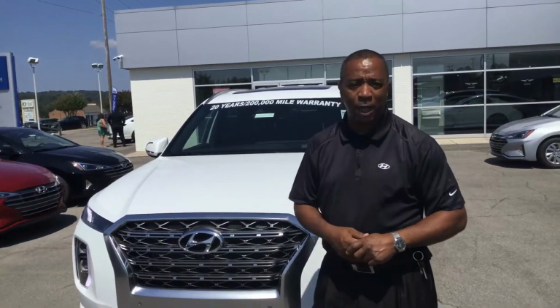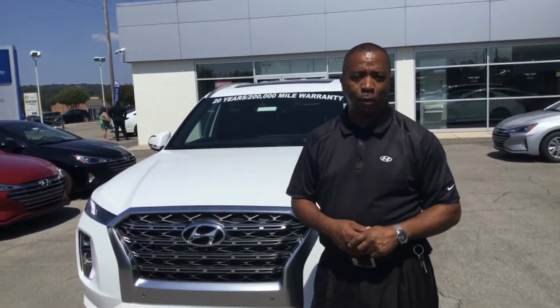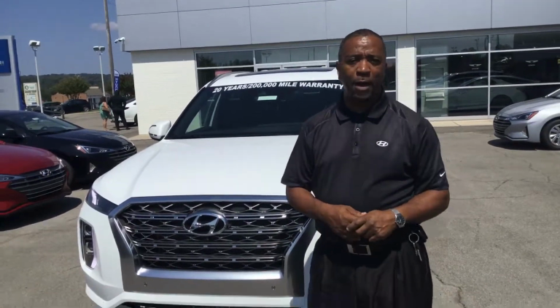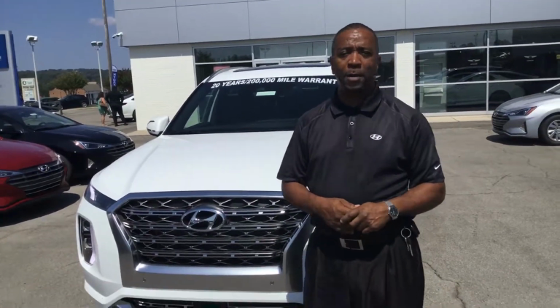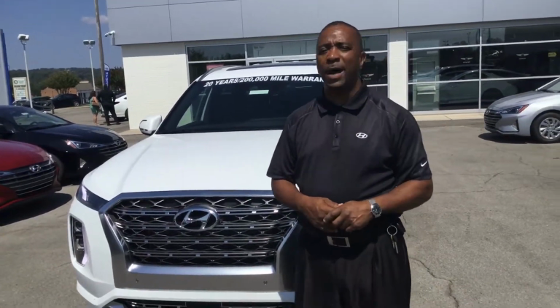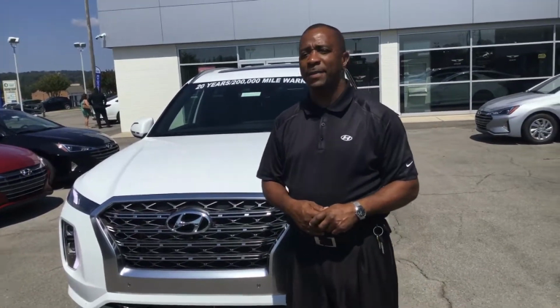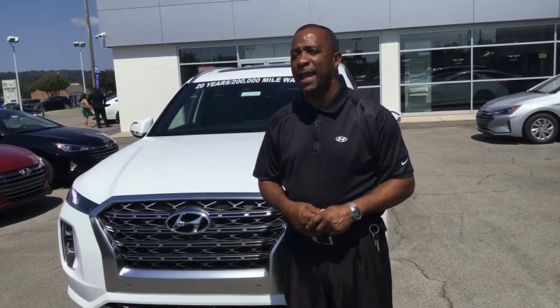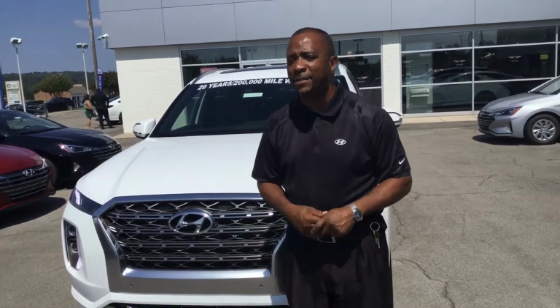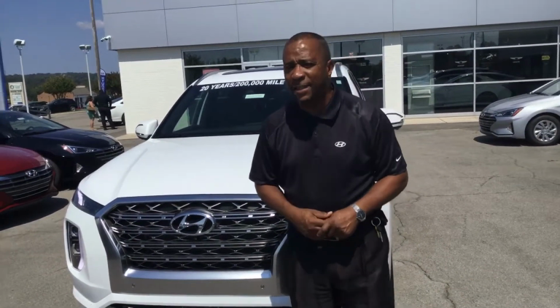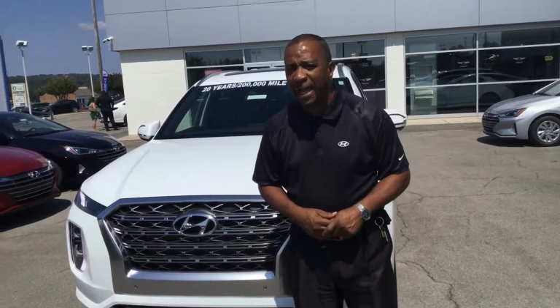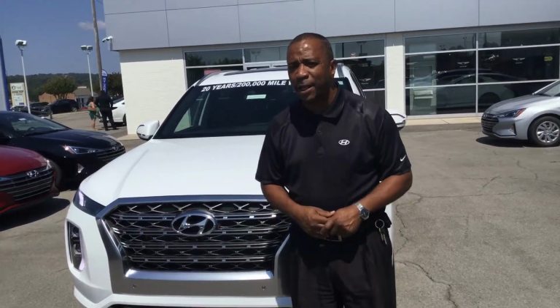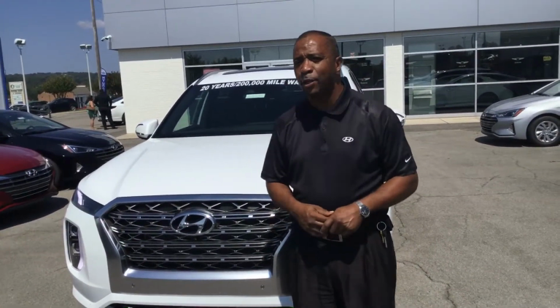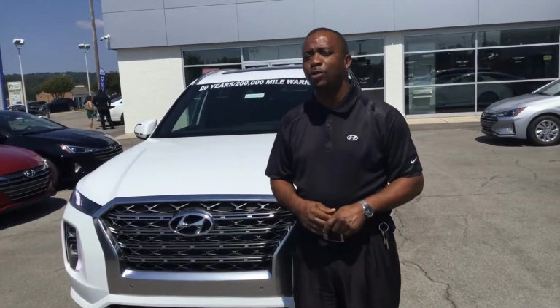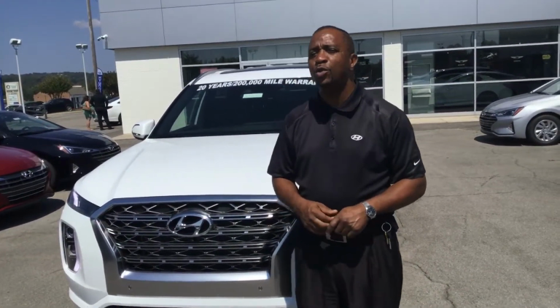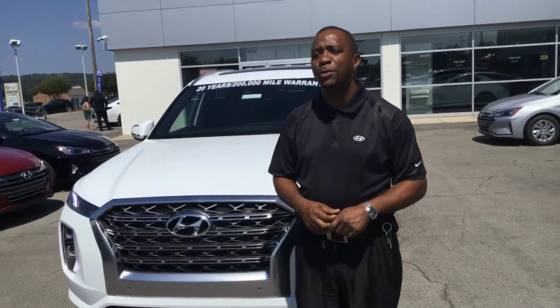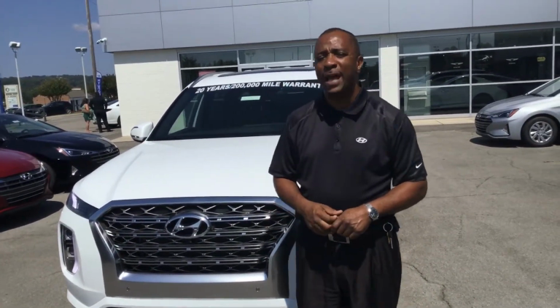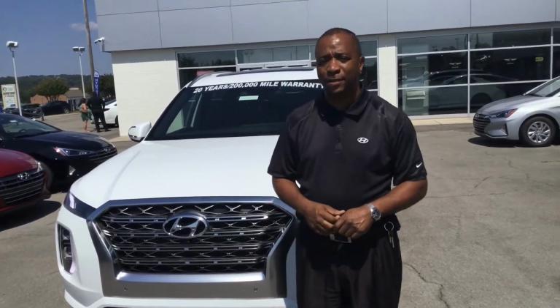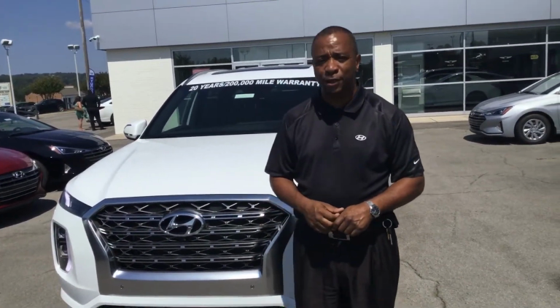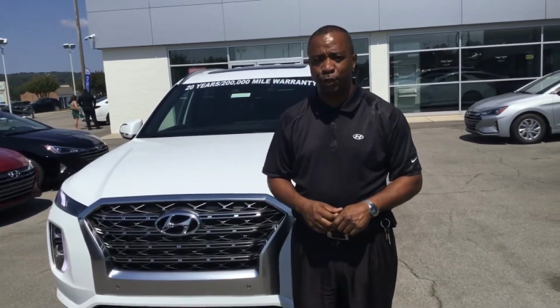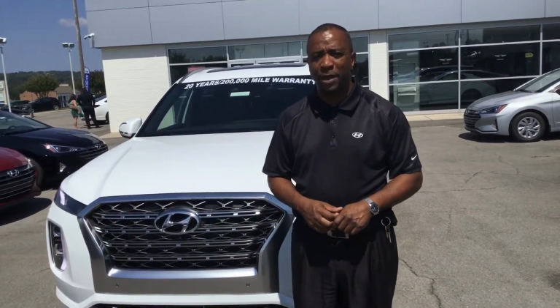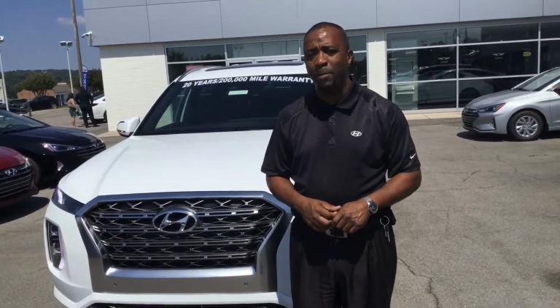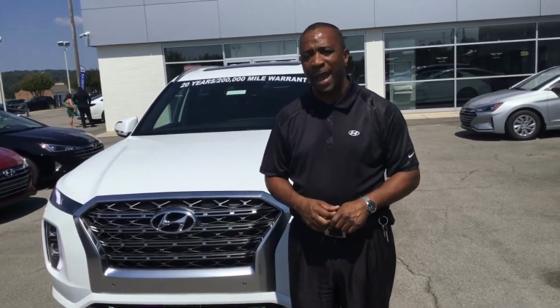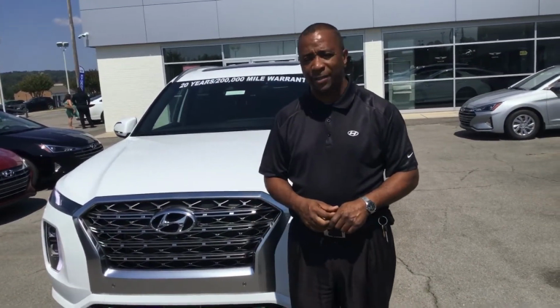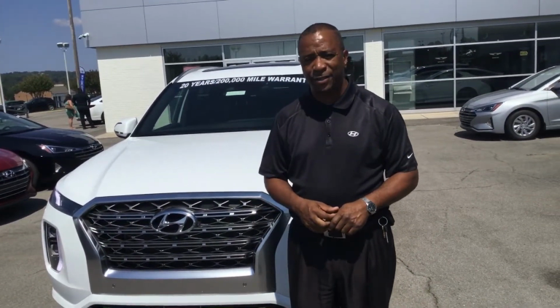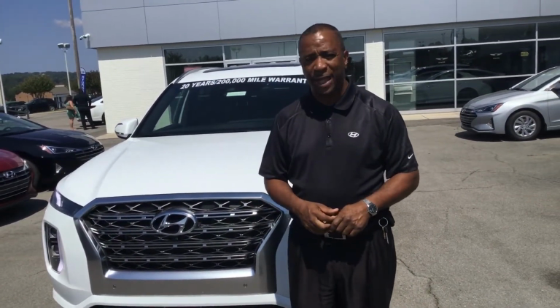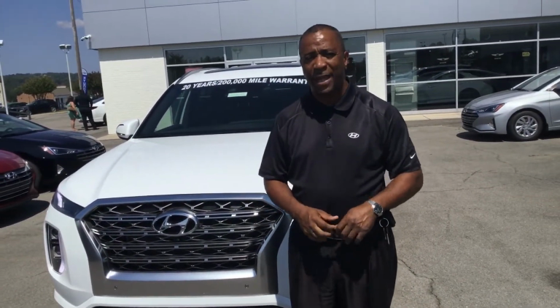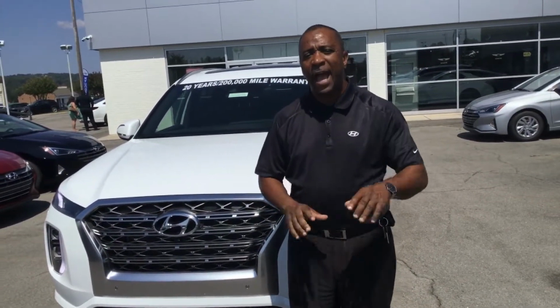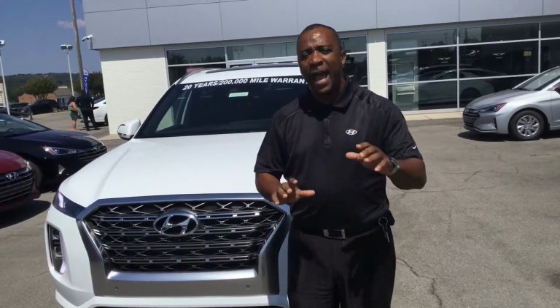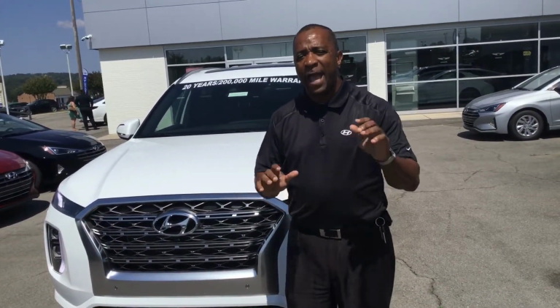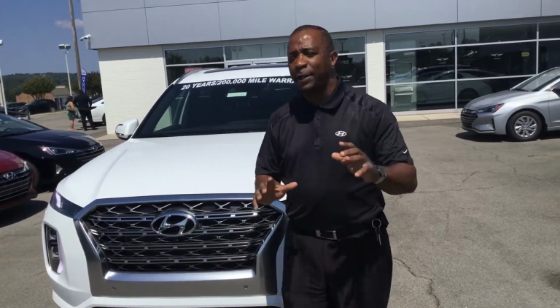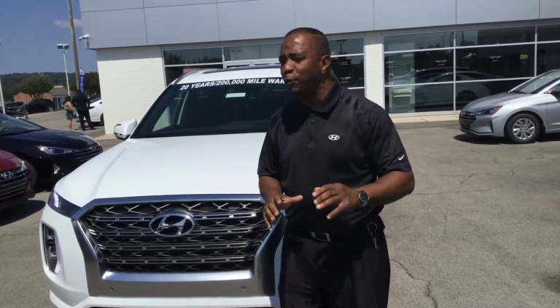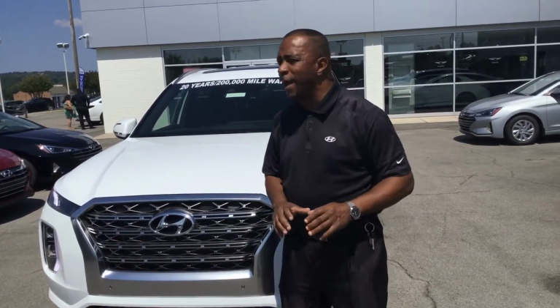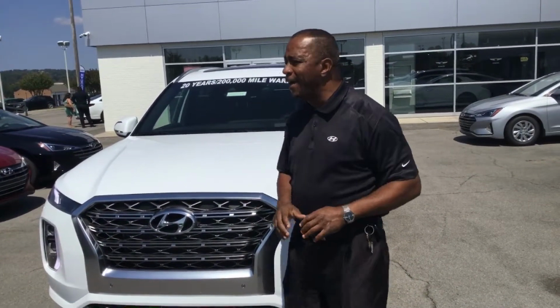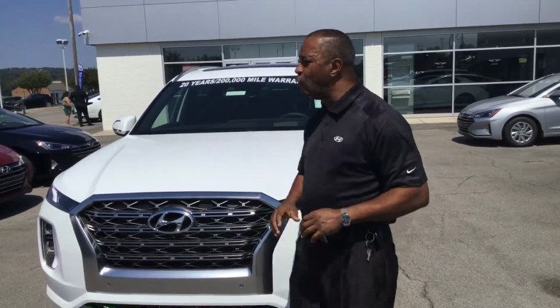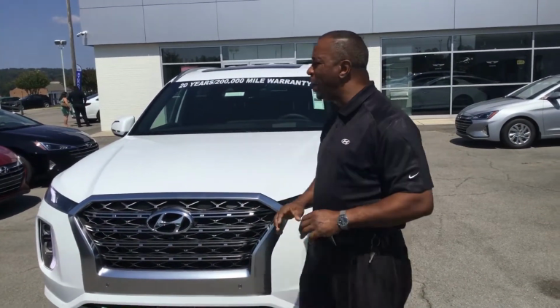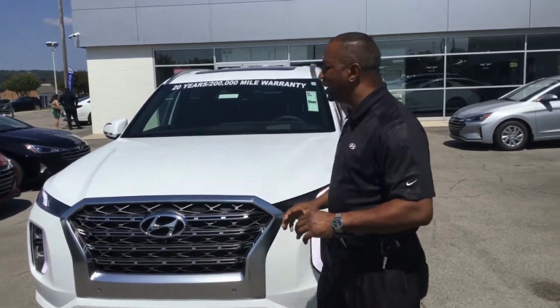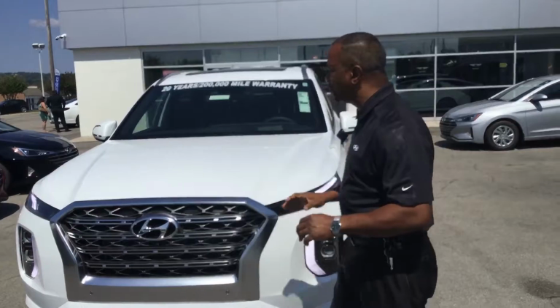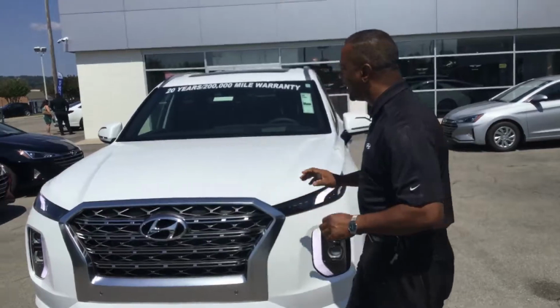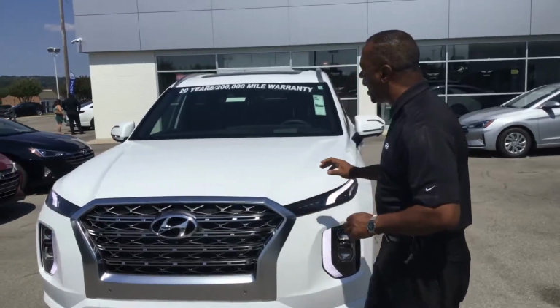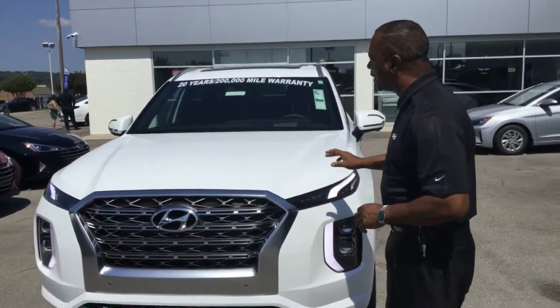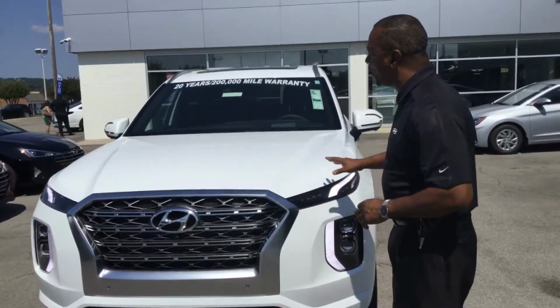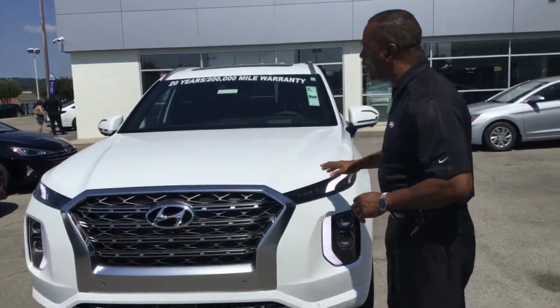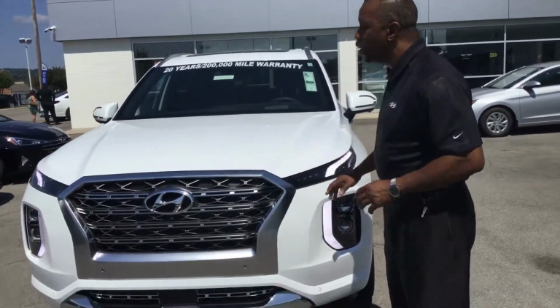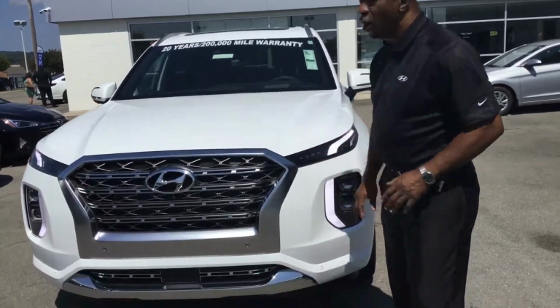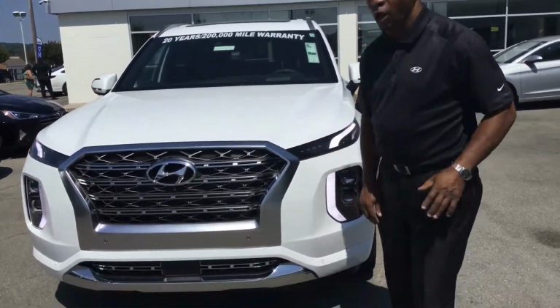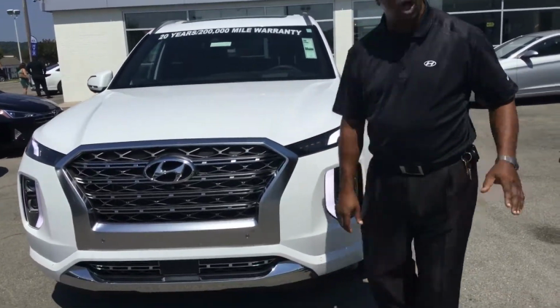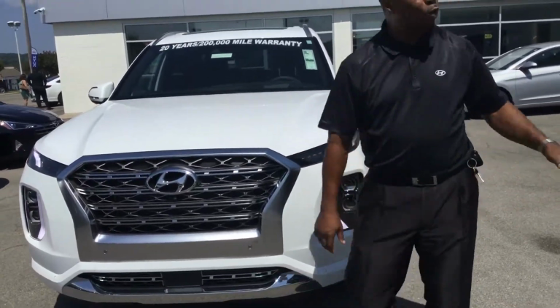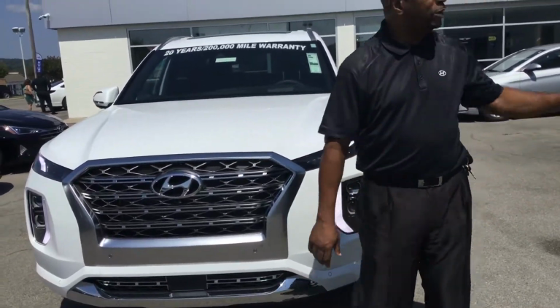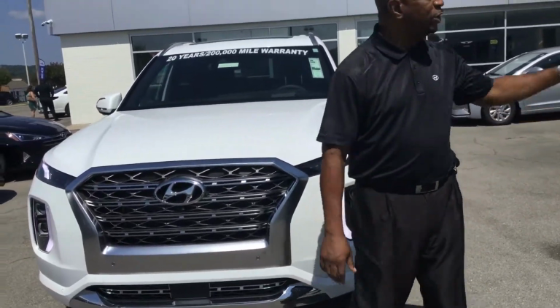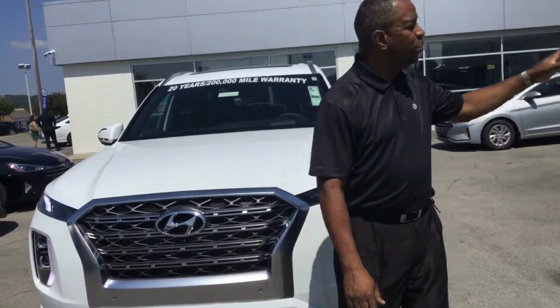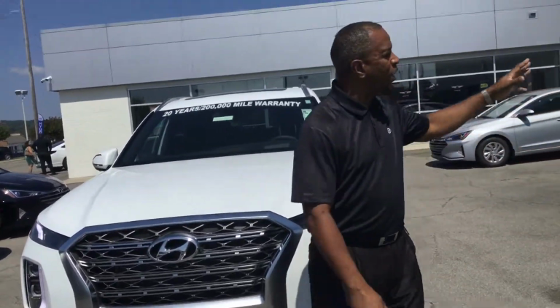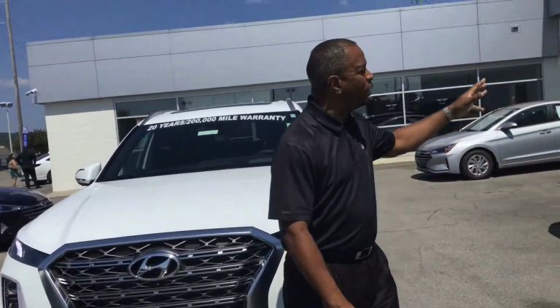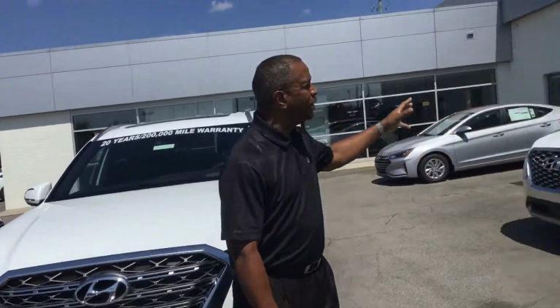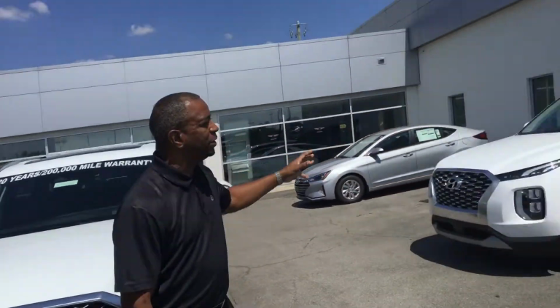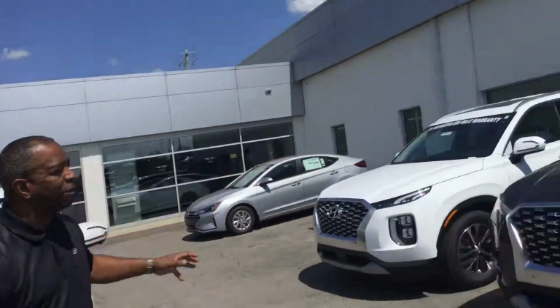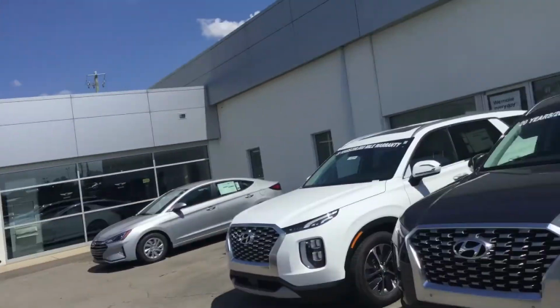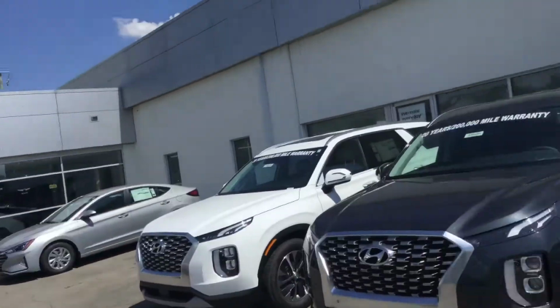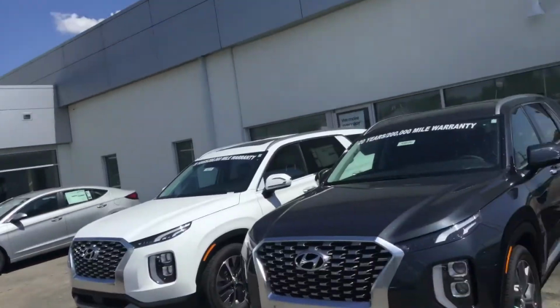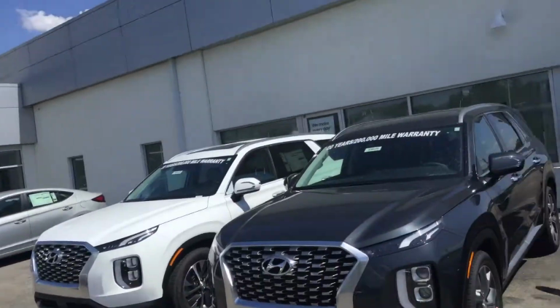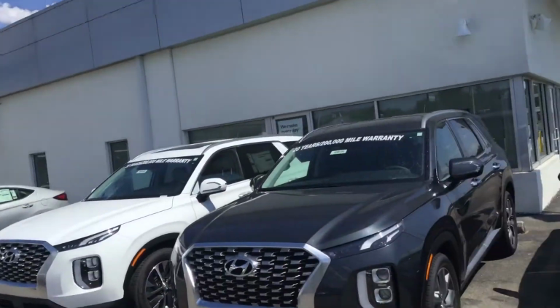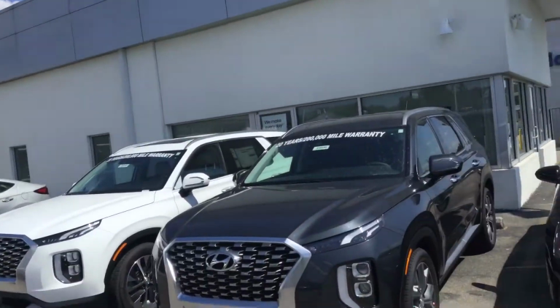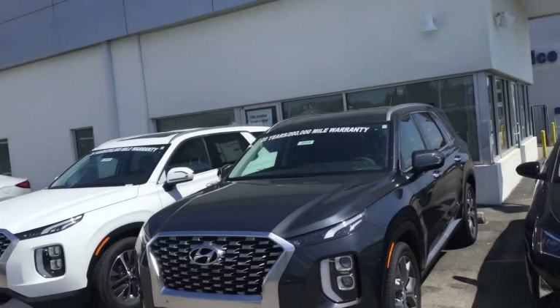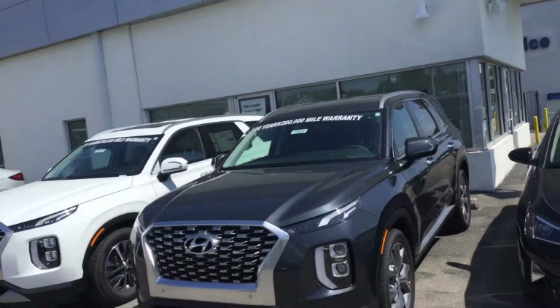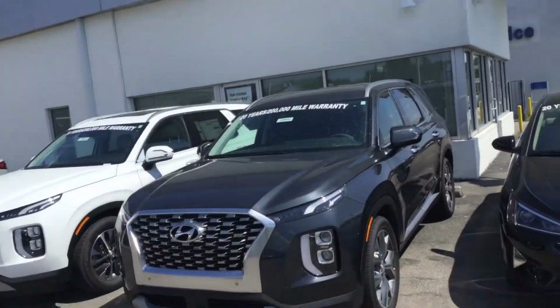You inquired about the exciting new 2020 Palisade. I do have one in stock here, along with two other ones and some more coming in.